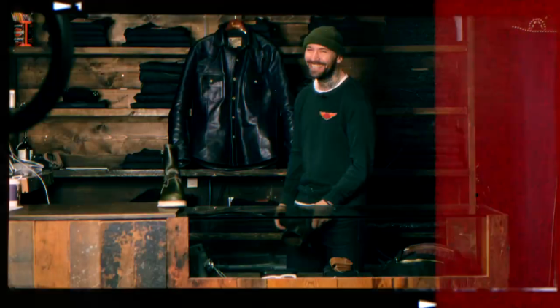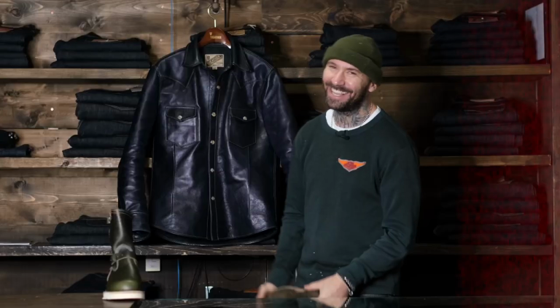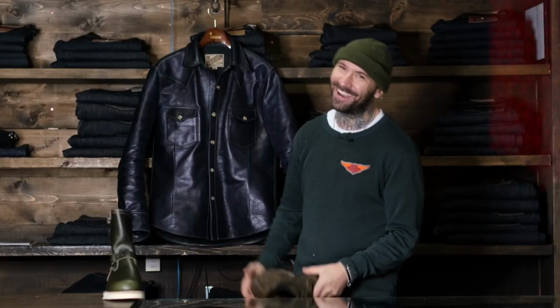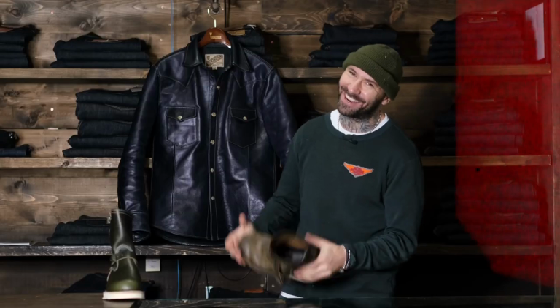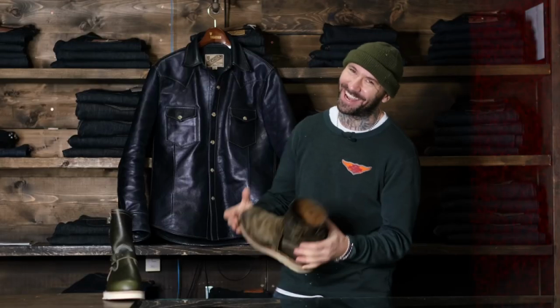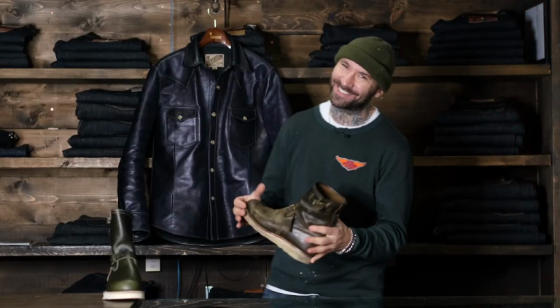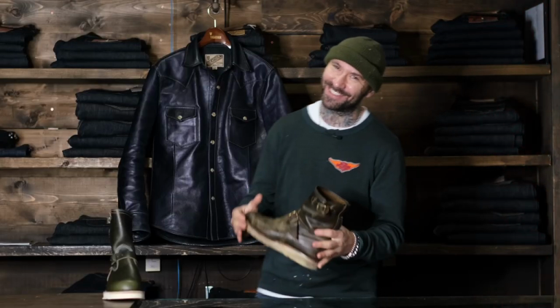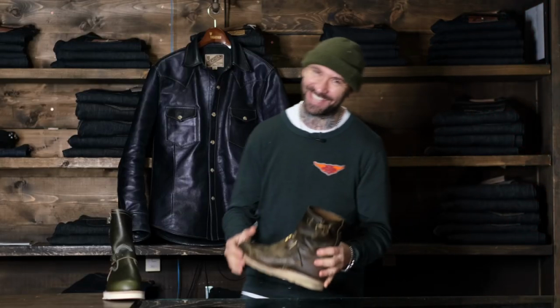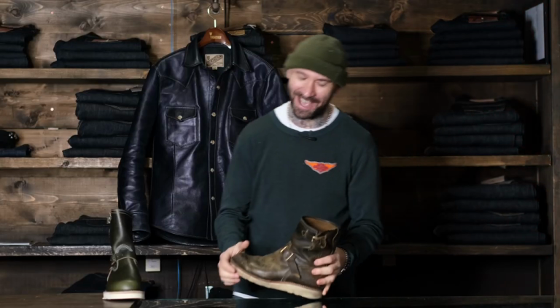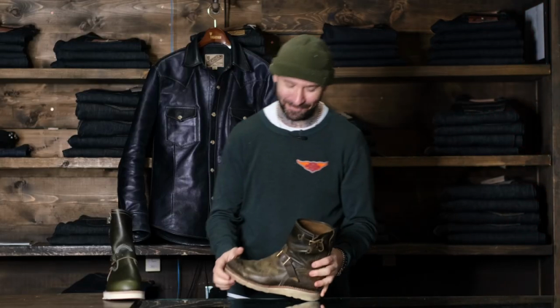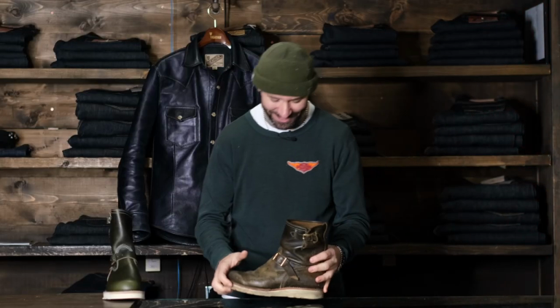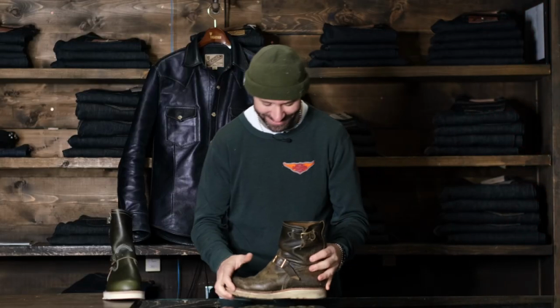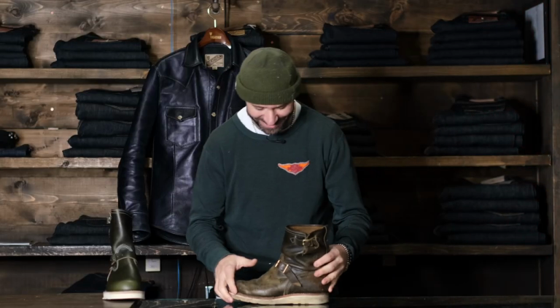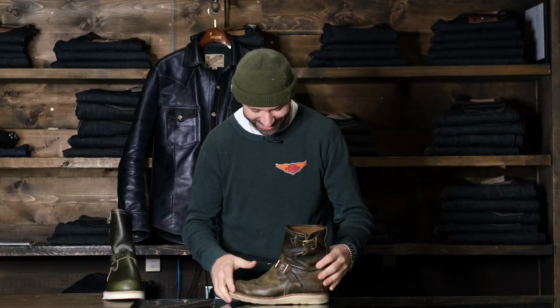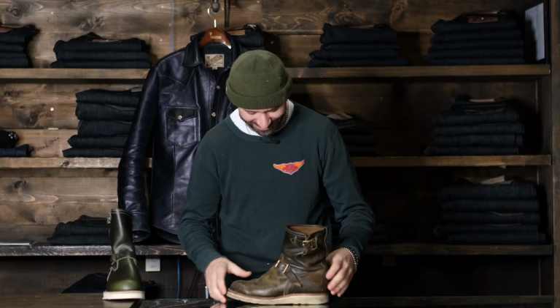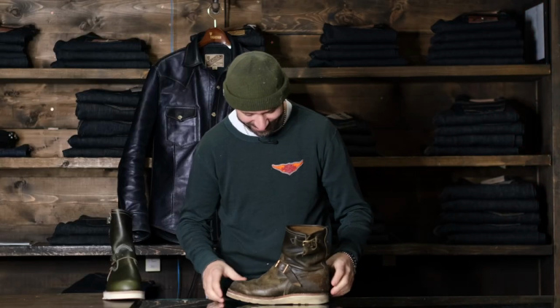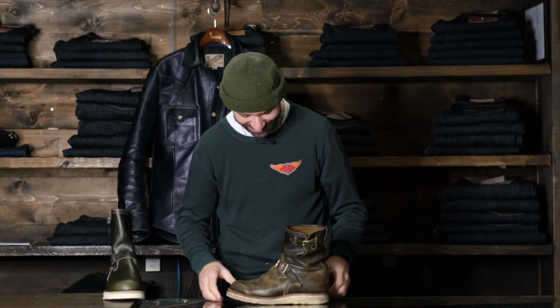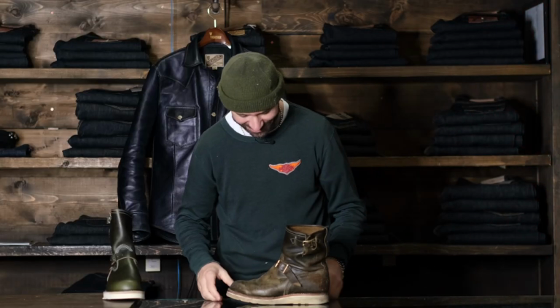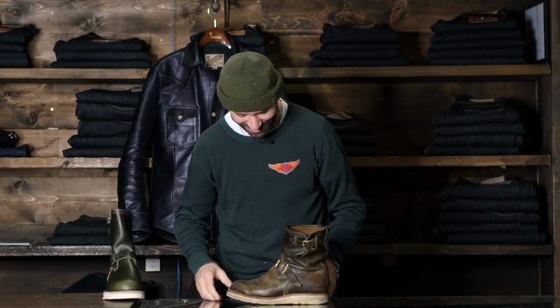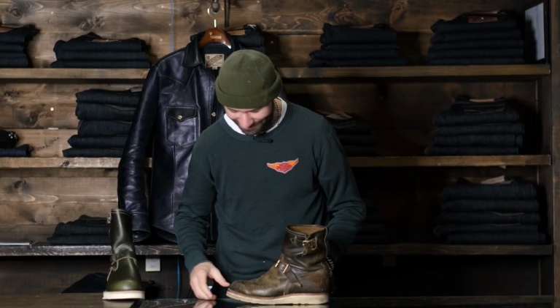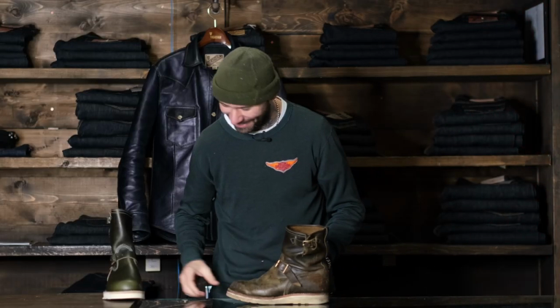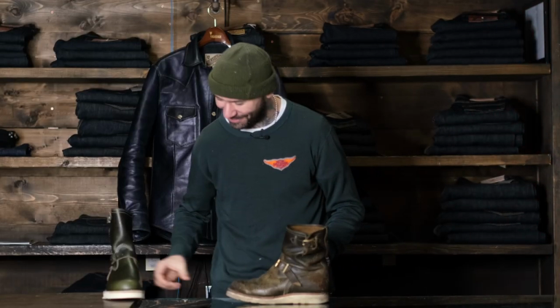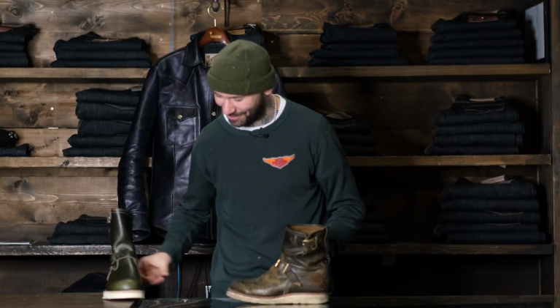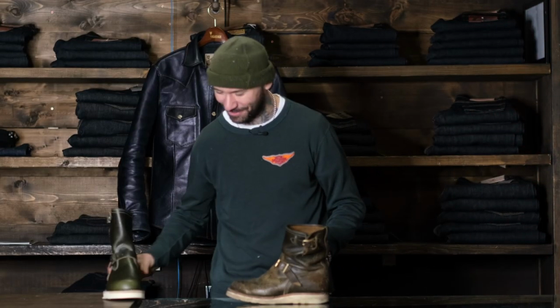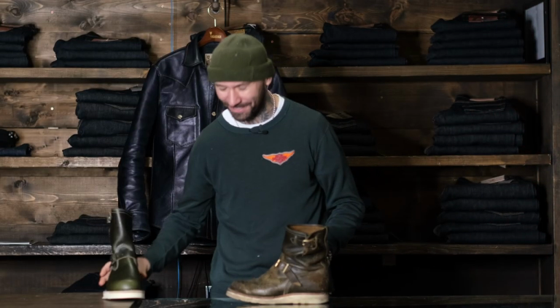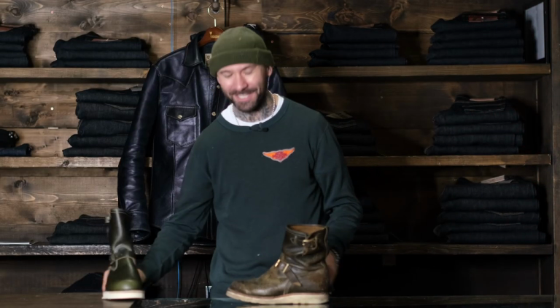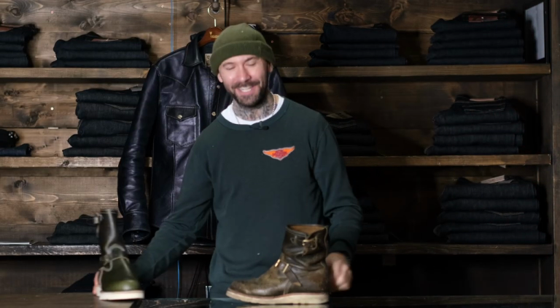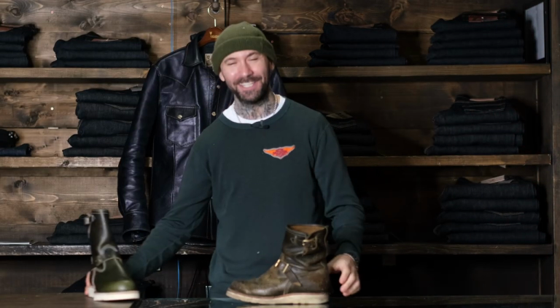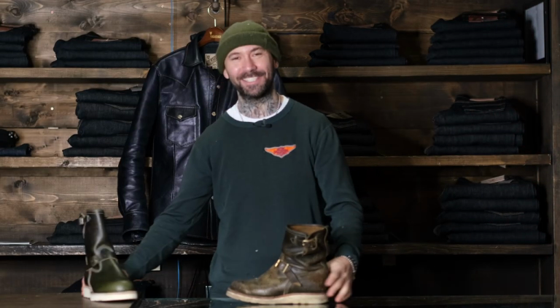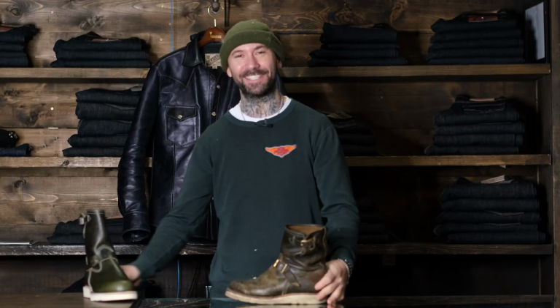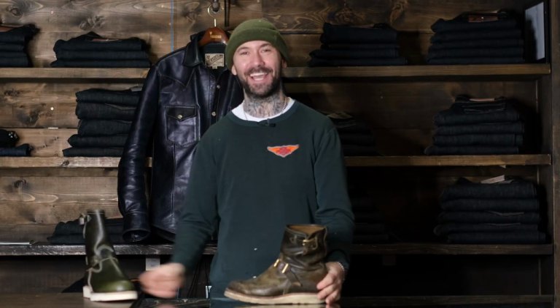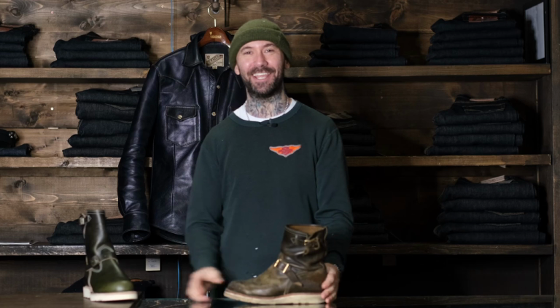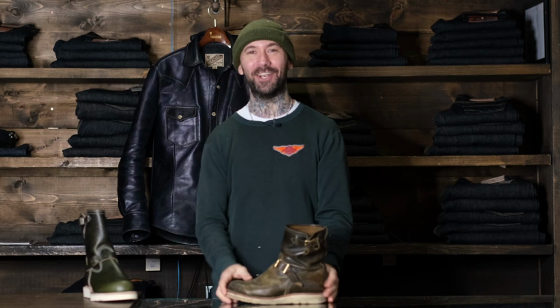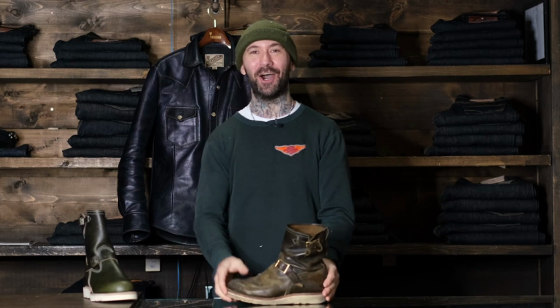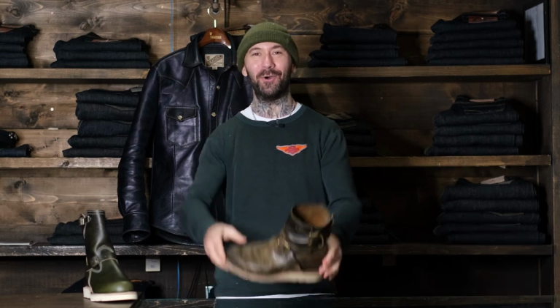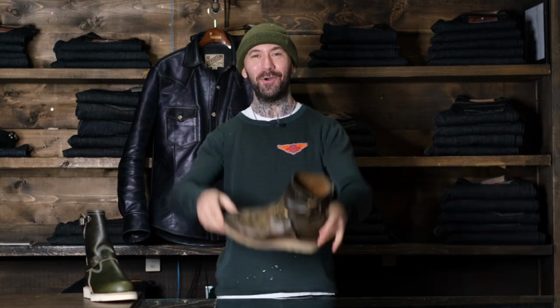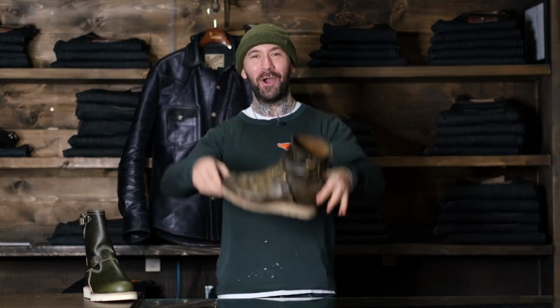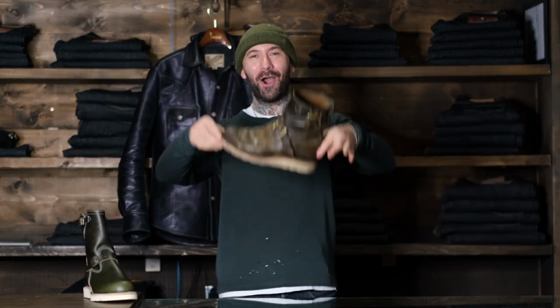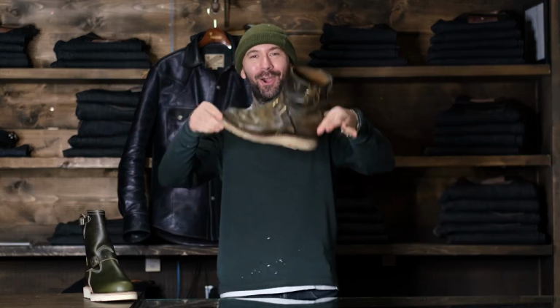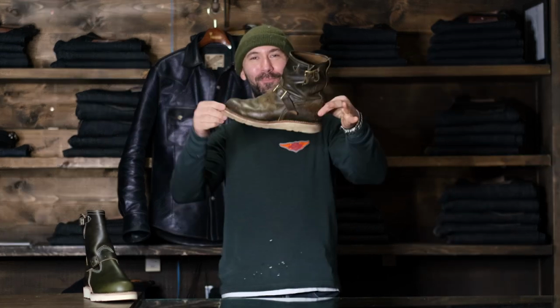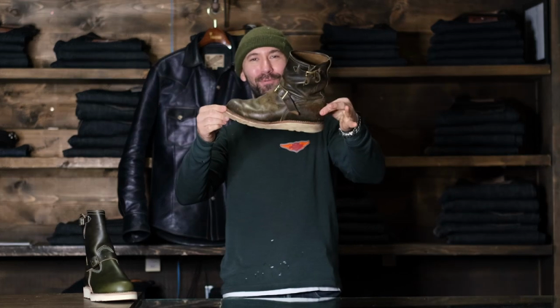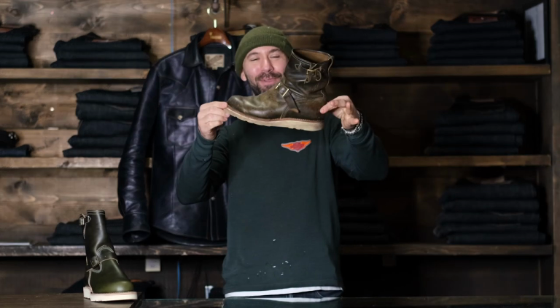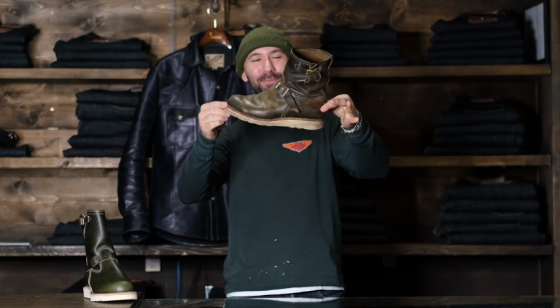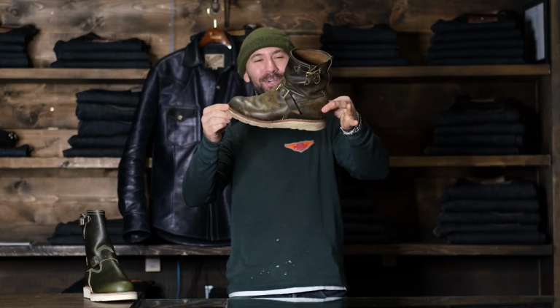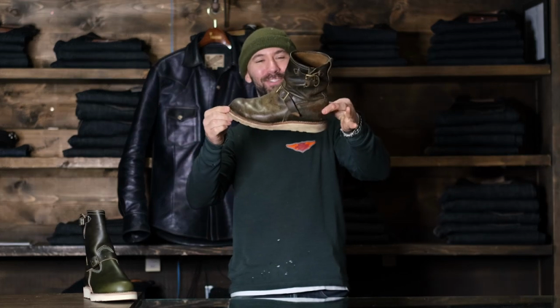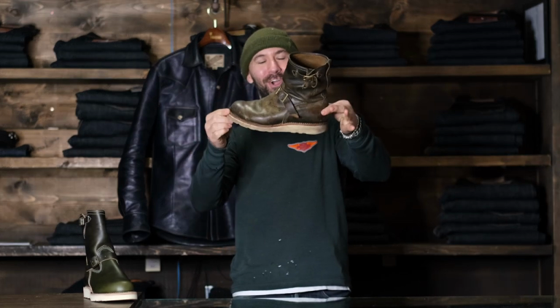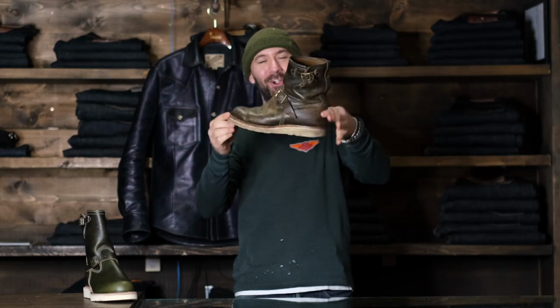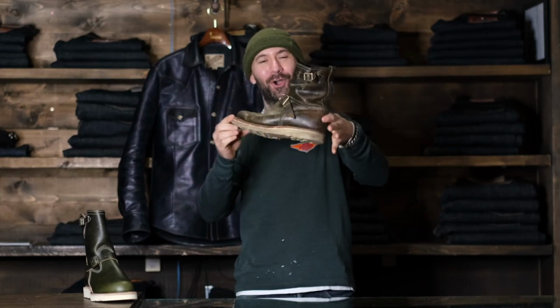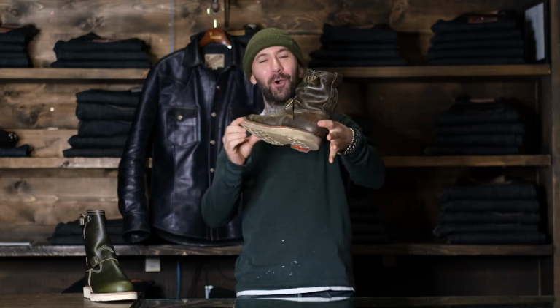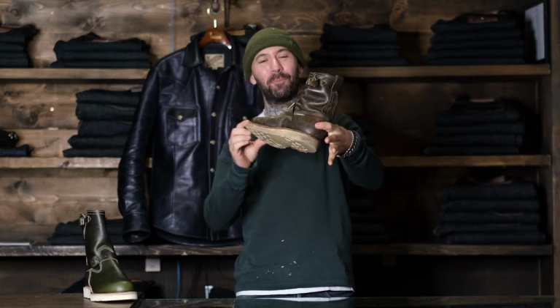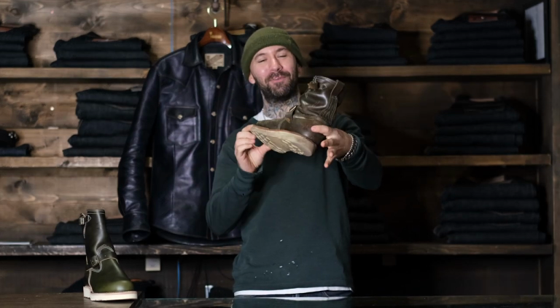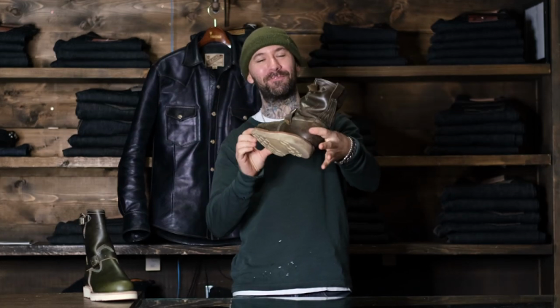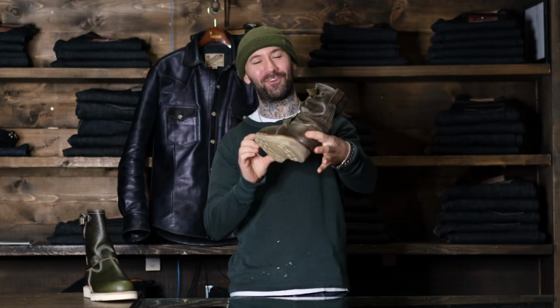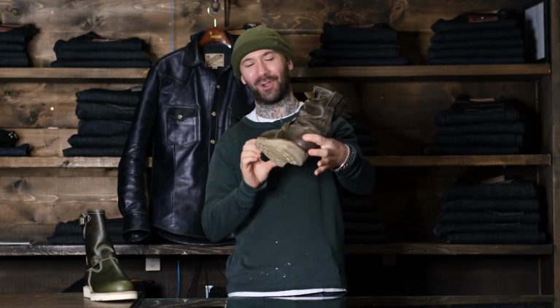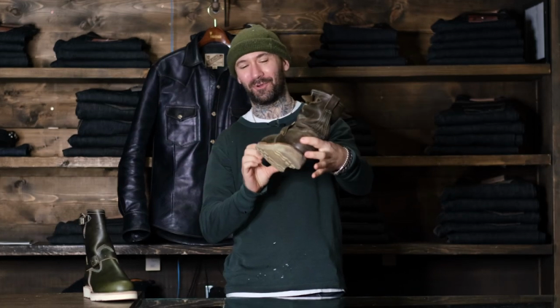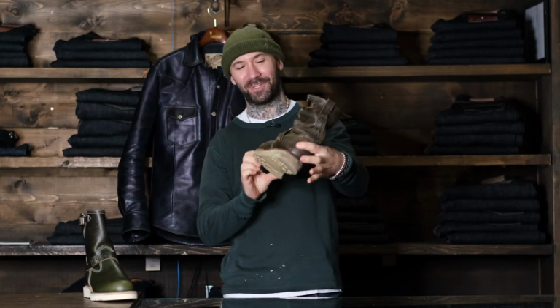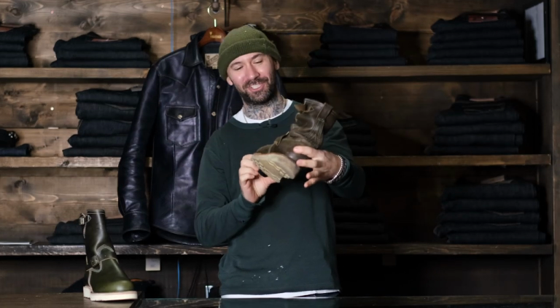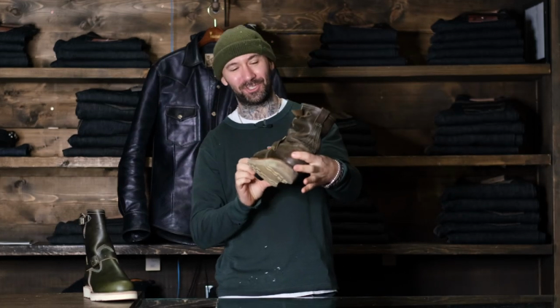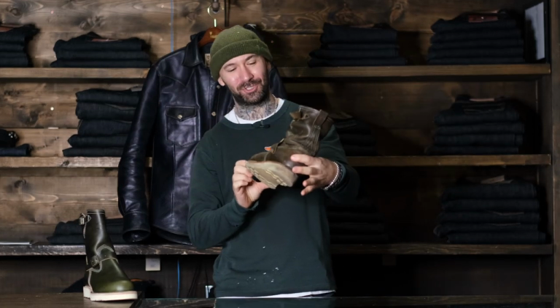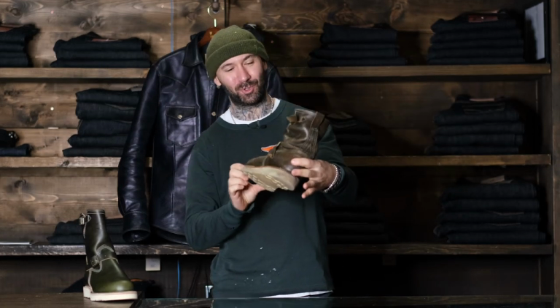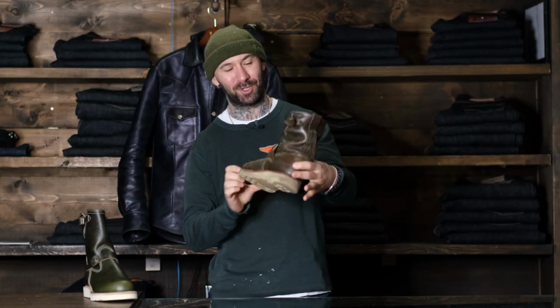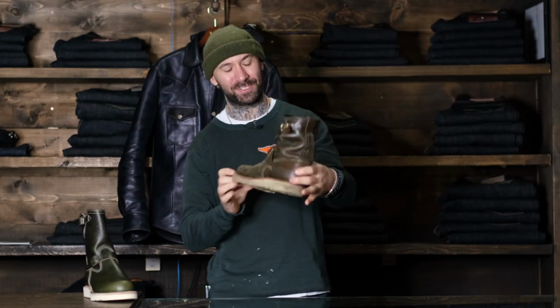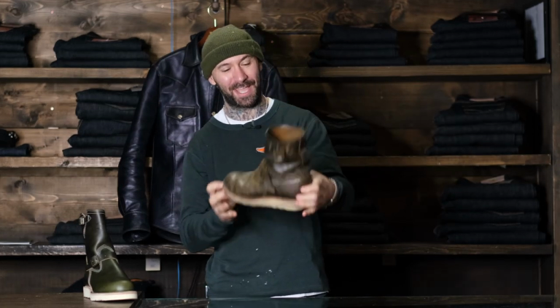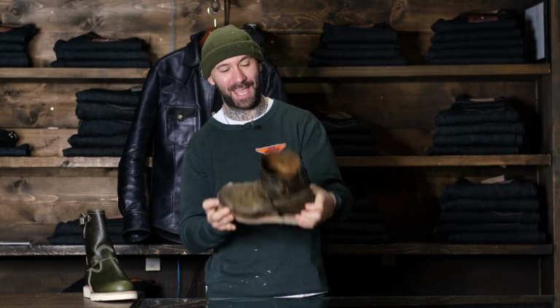Yo dawgs, what's happening? TJ here from The Shop Vancouver. Just letting you know, our pre-books are open for our original short stack.